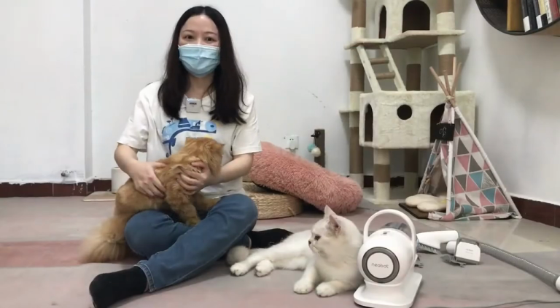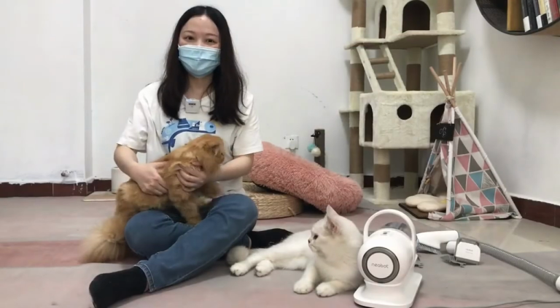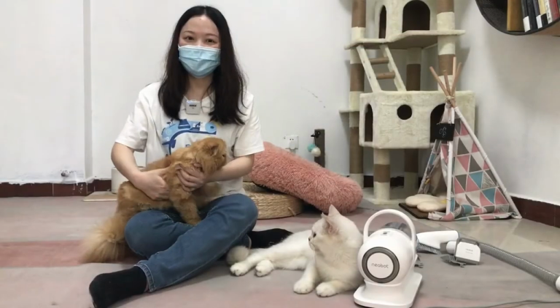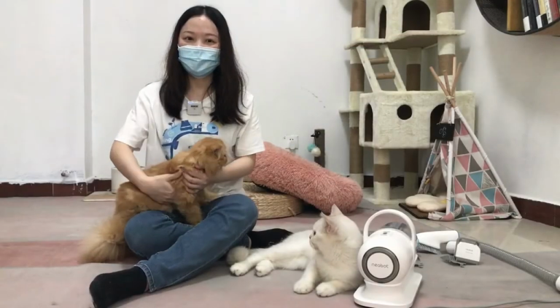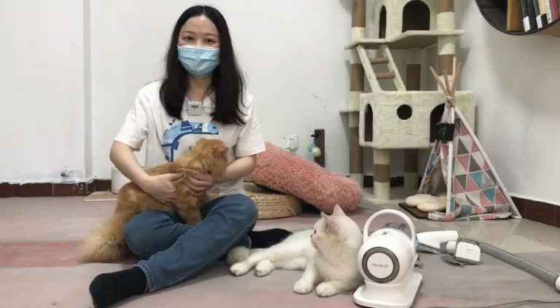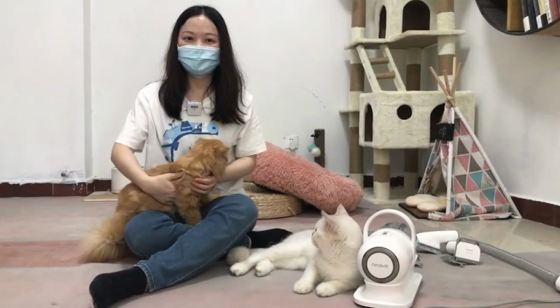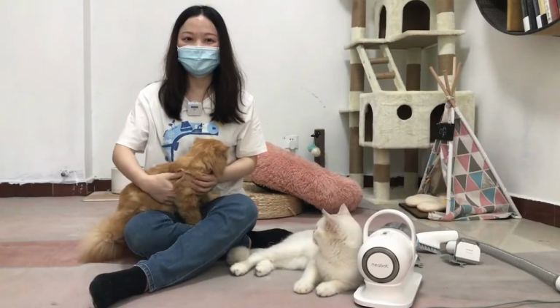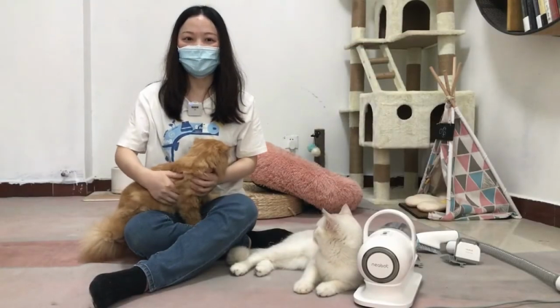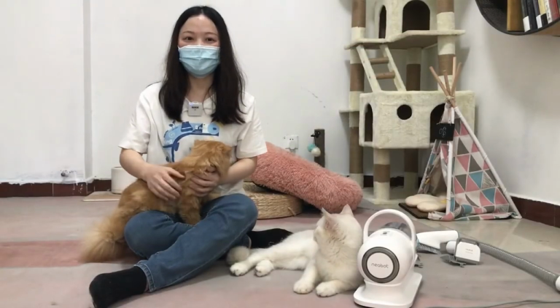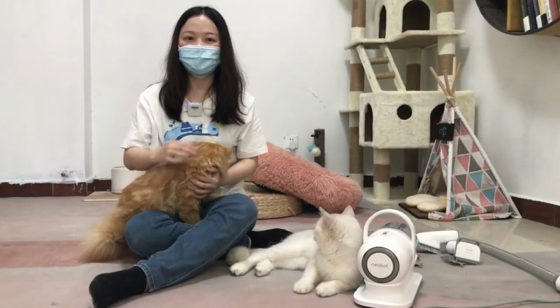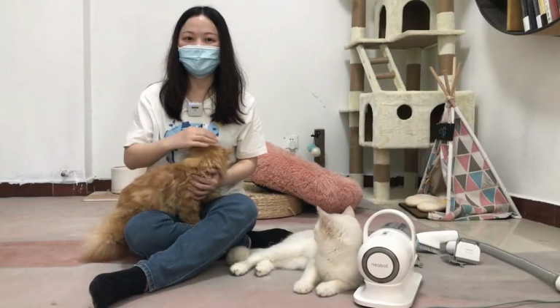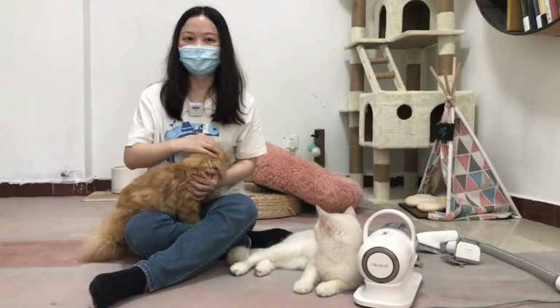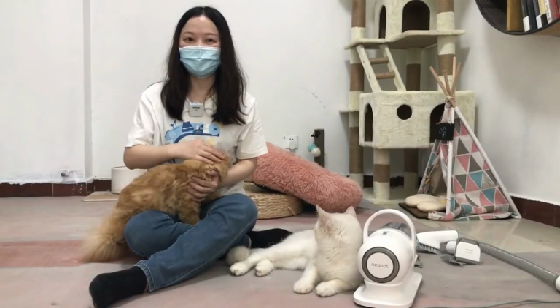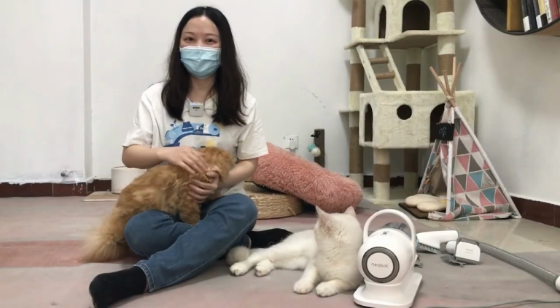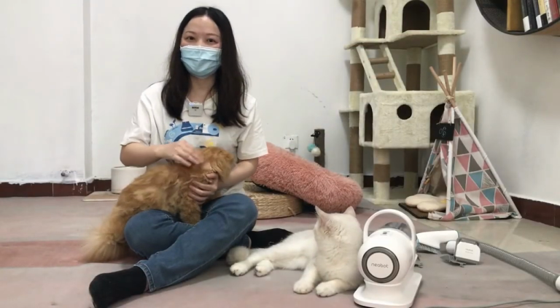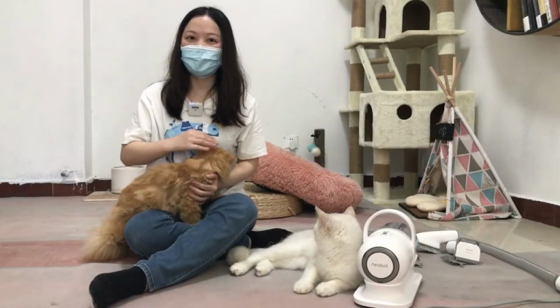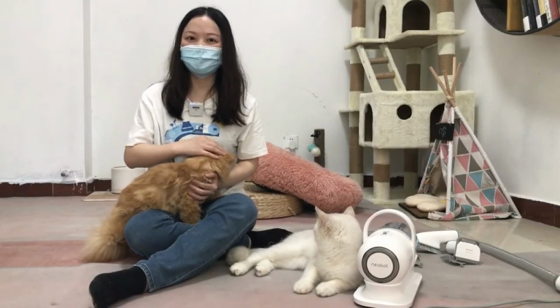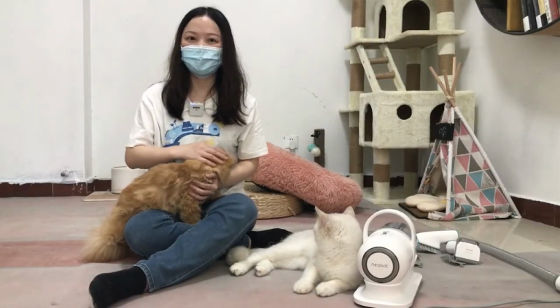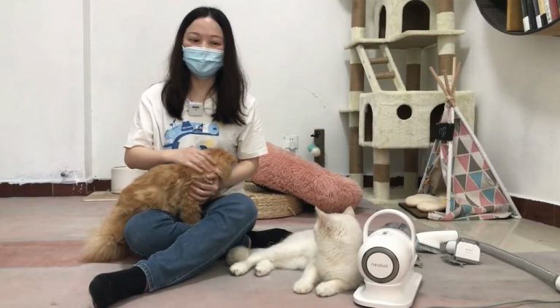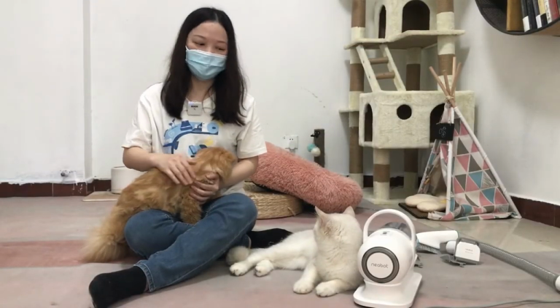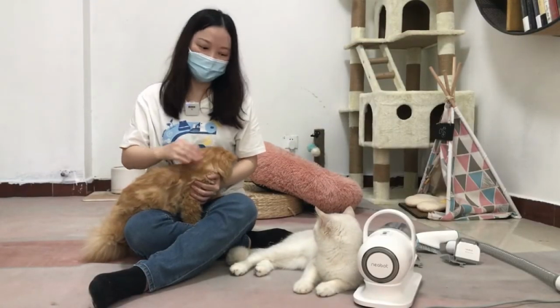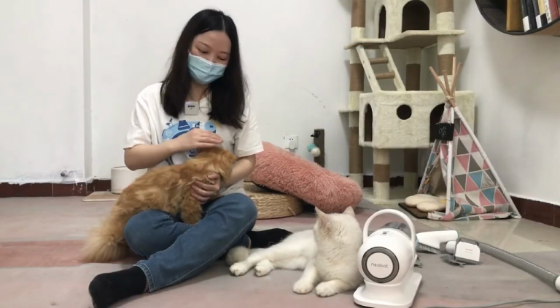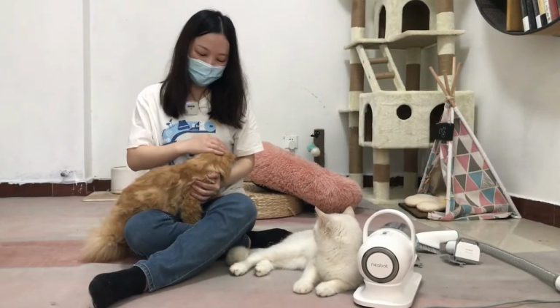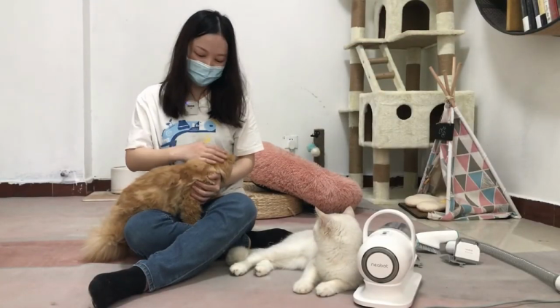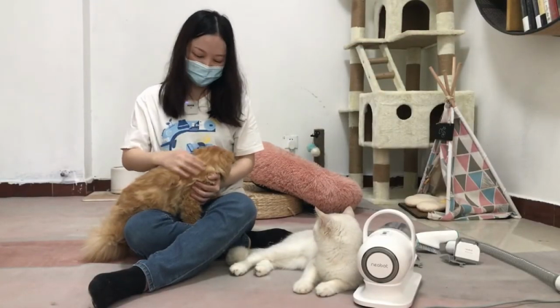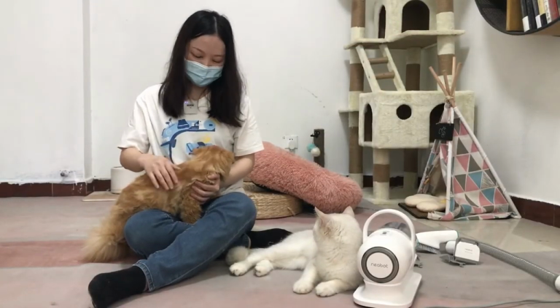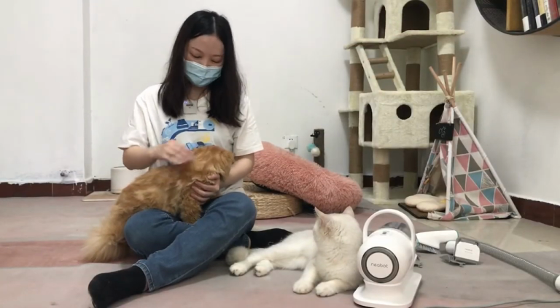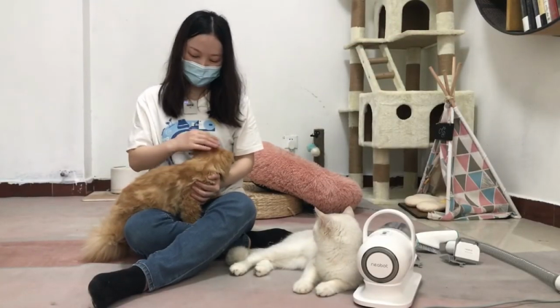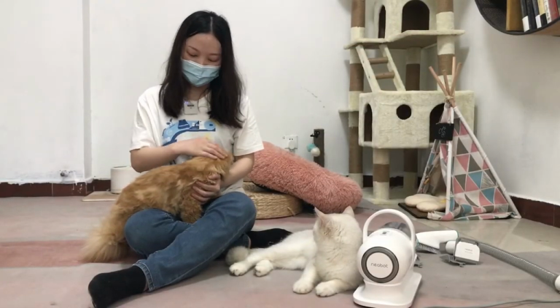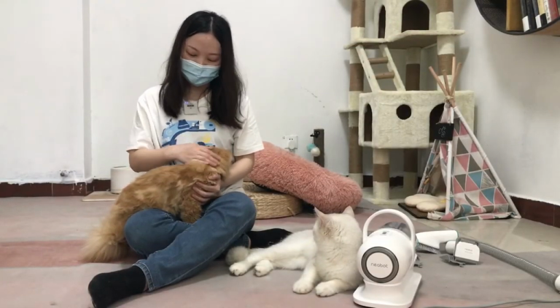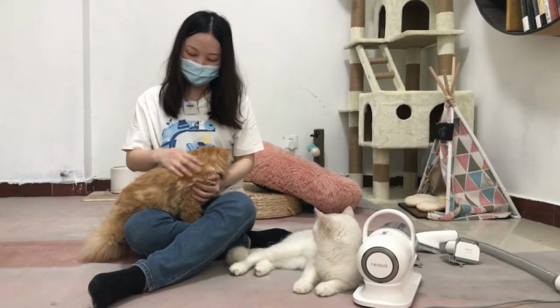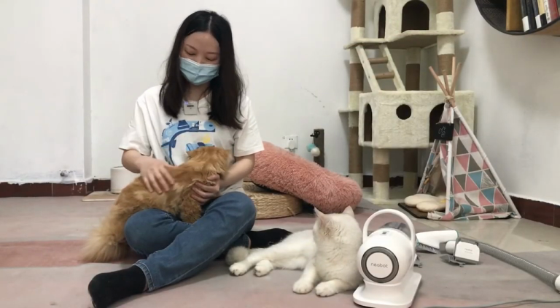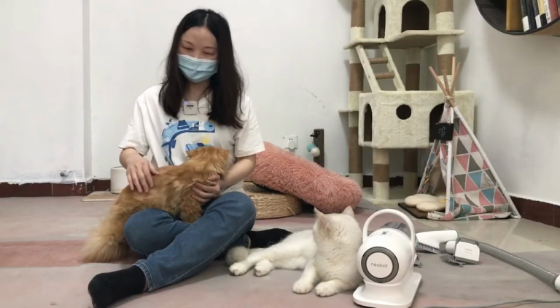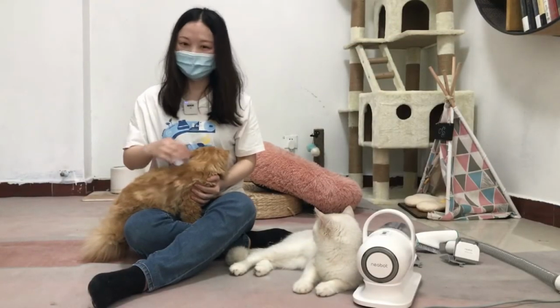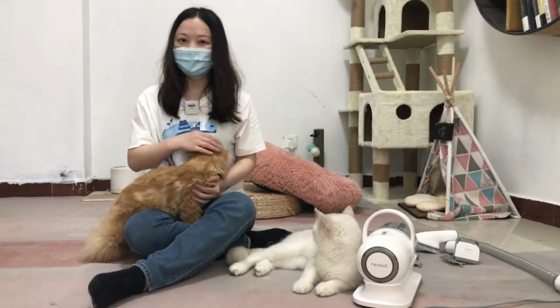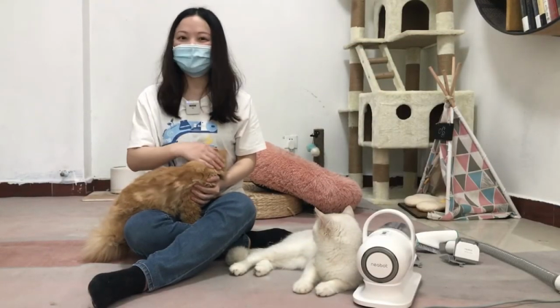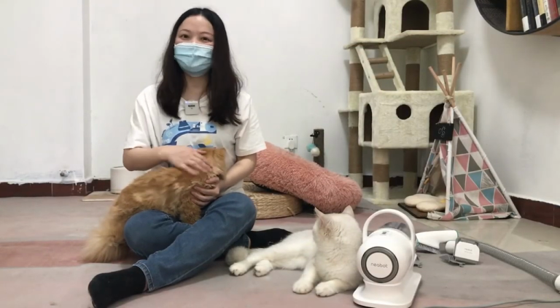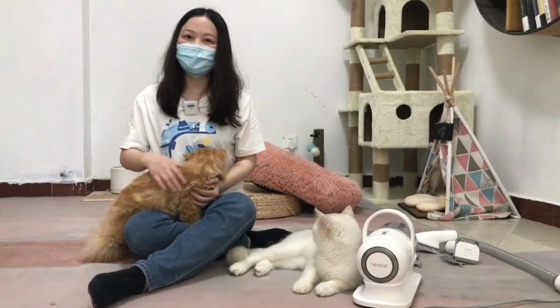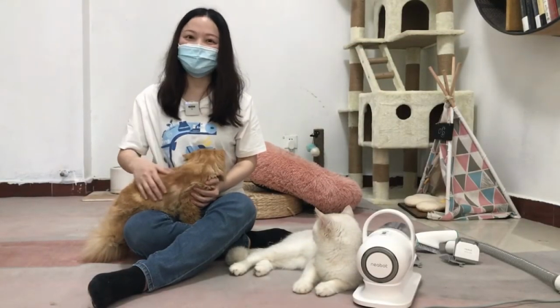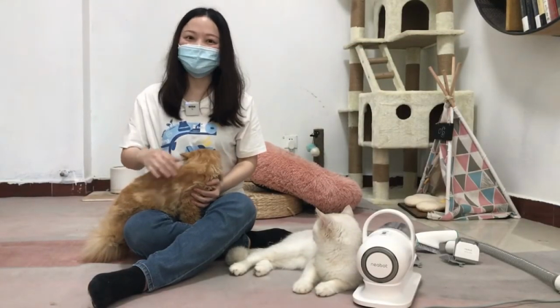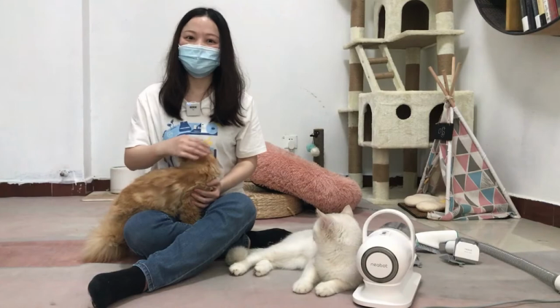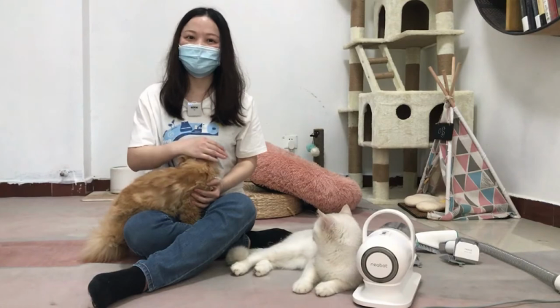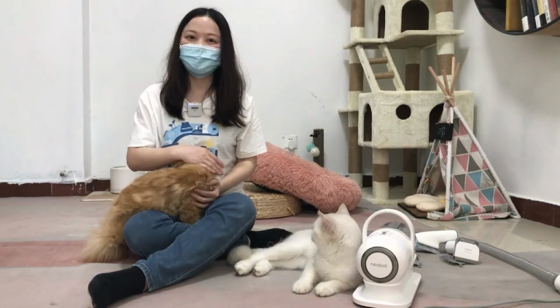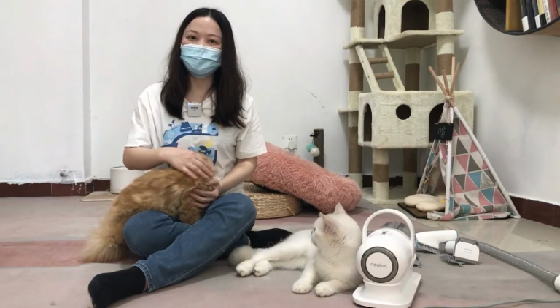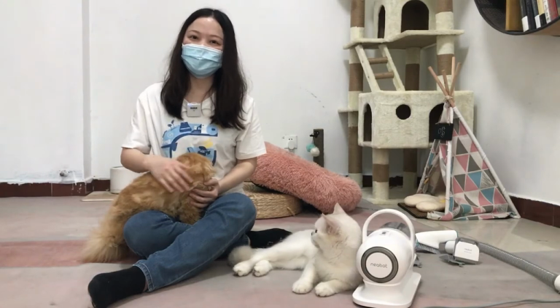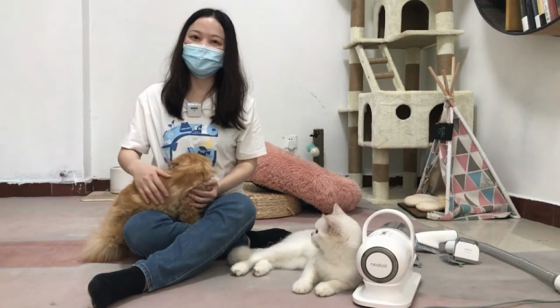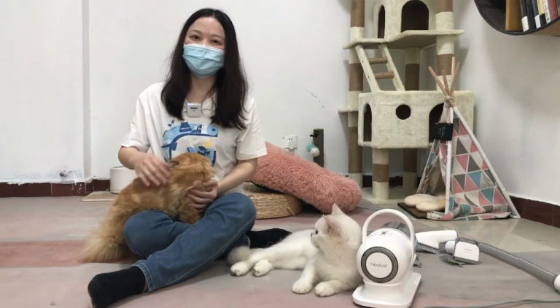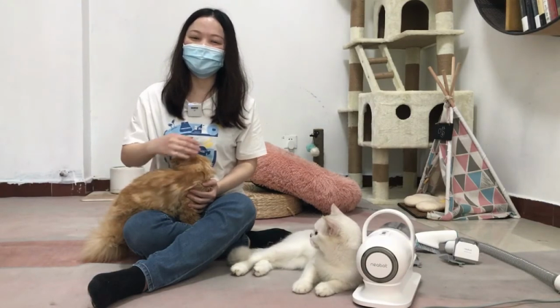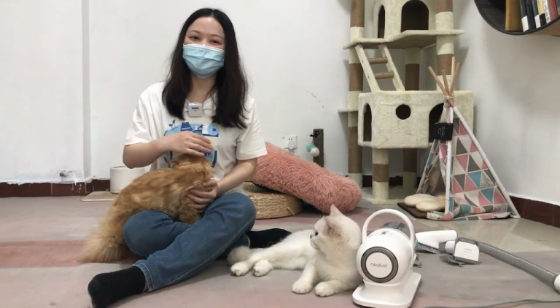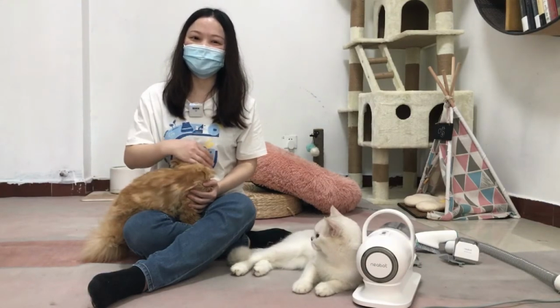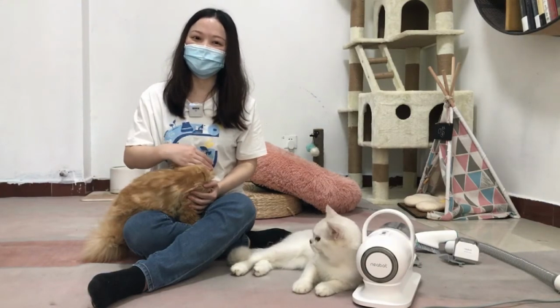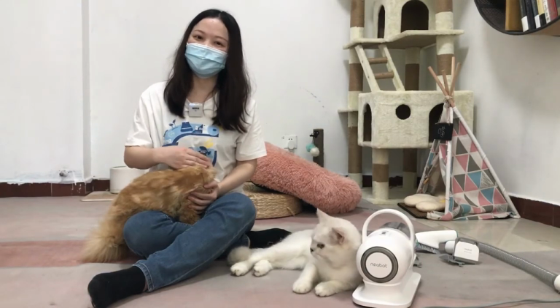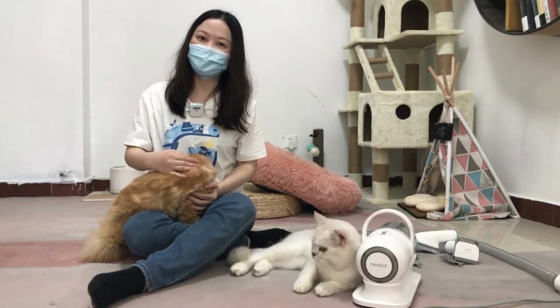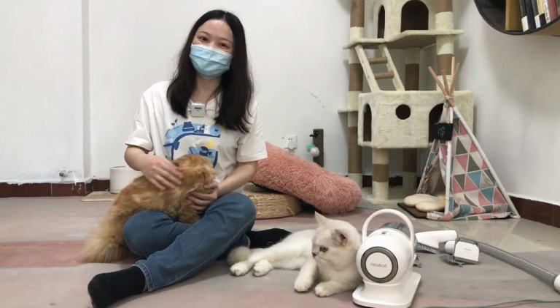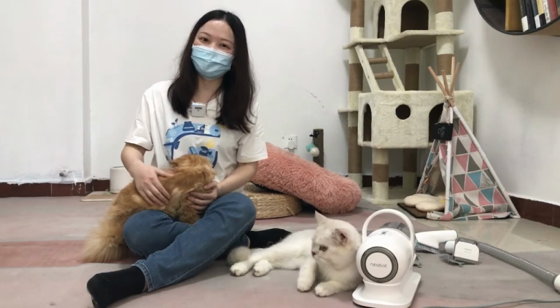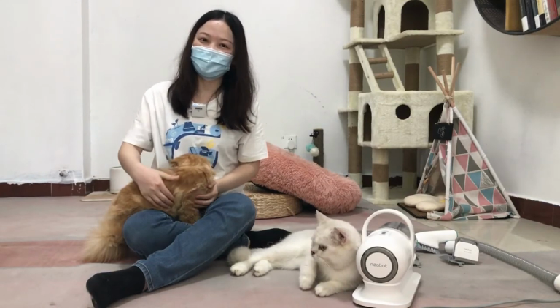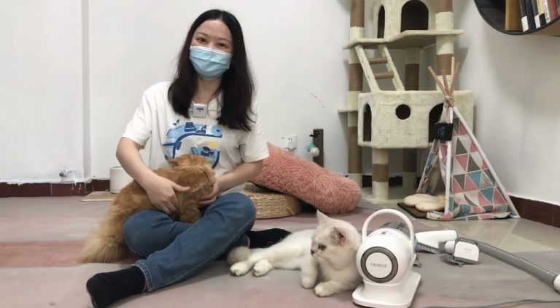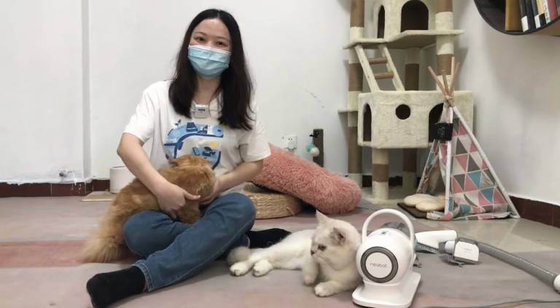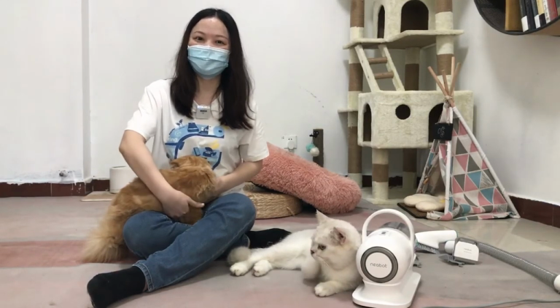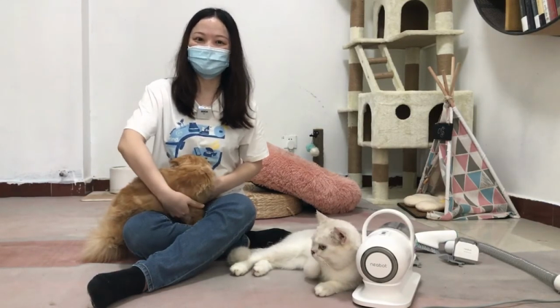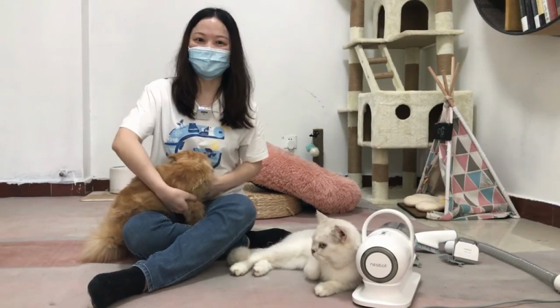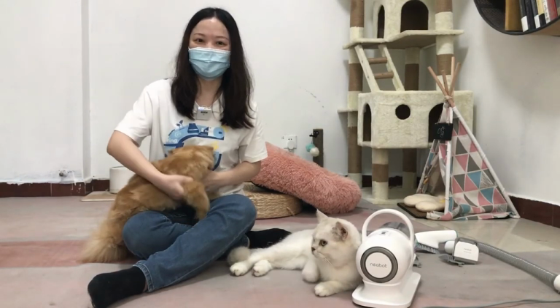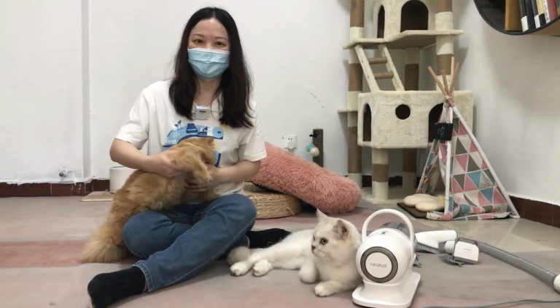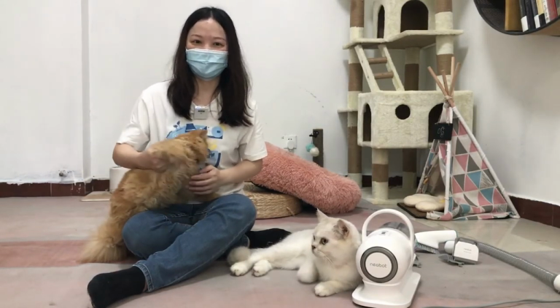Okay, that's all for today. I'm going to play with the kitties. Thank you for watching and see you next time. Bye-bye.